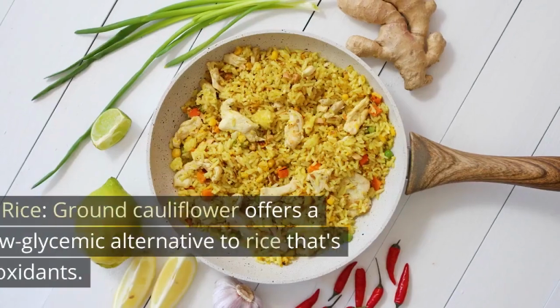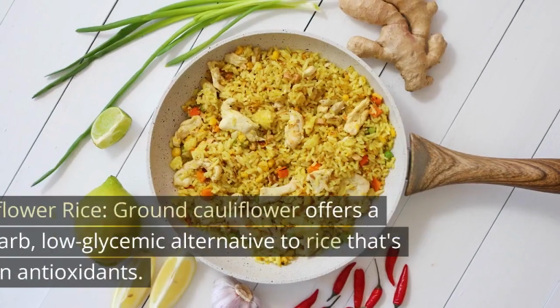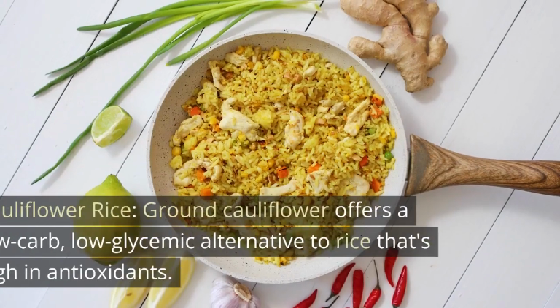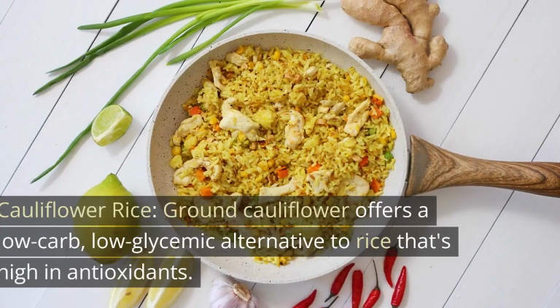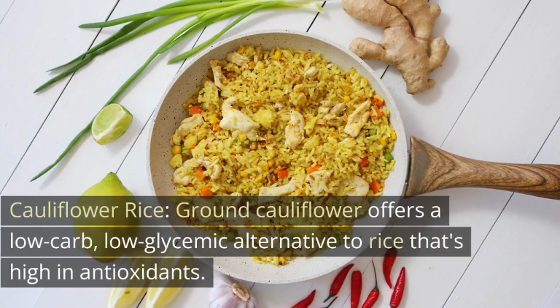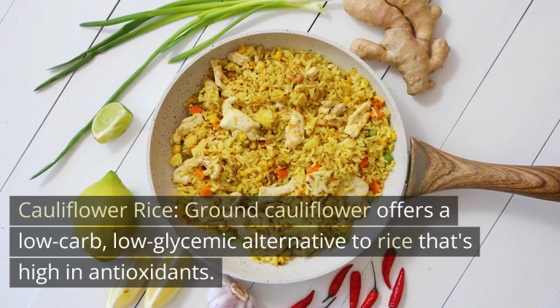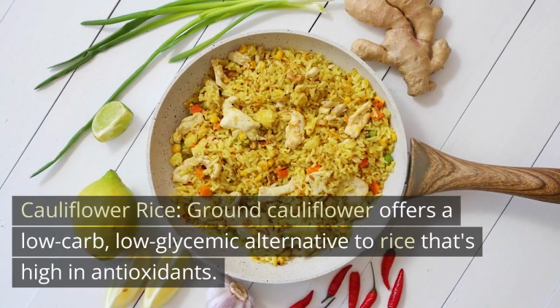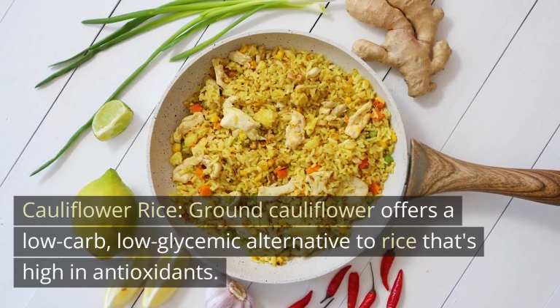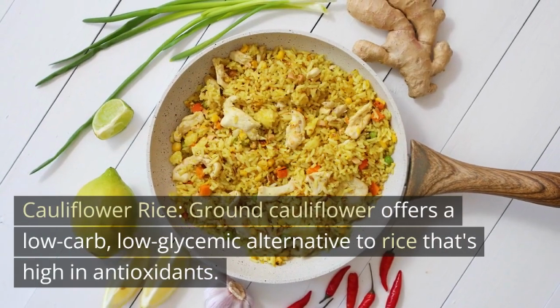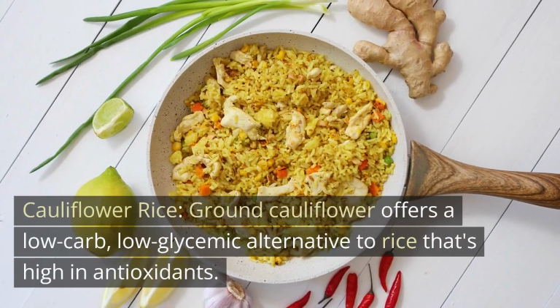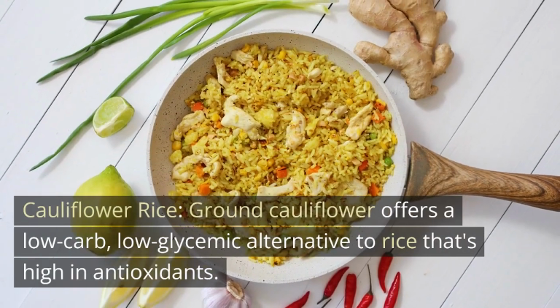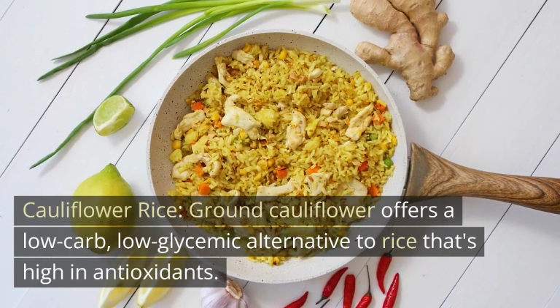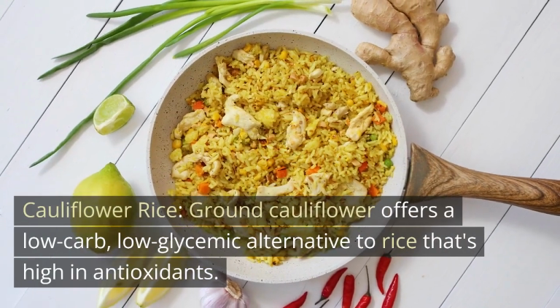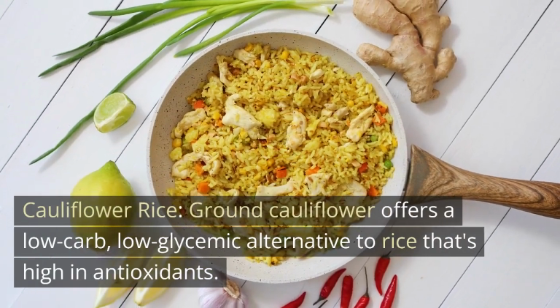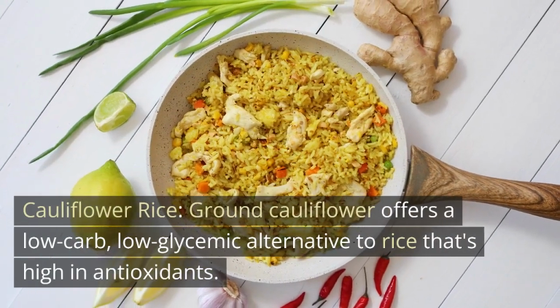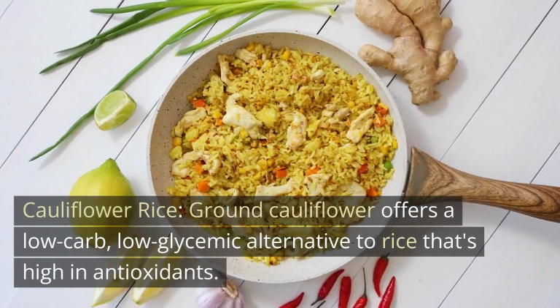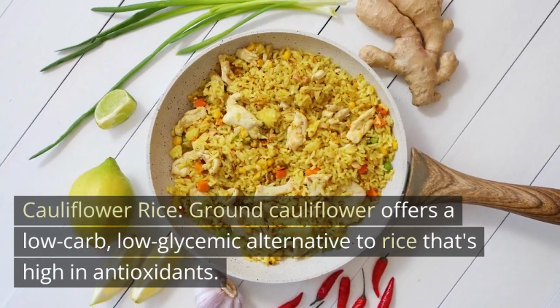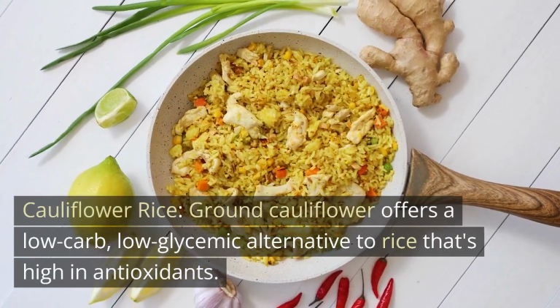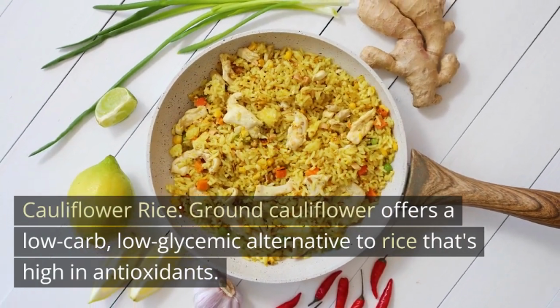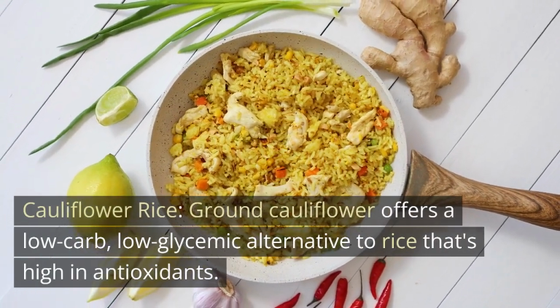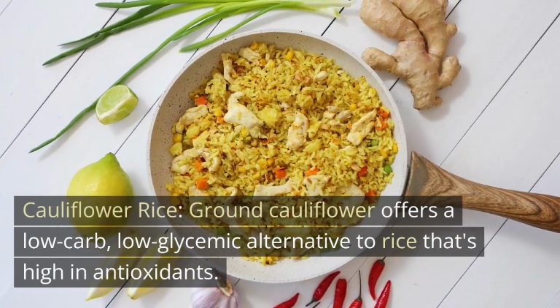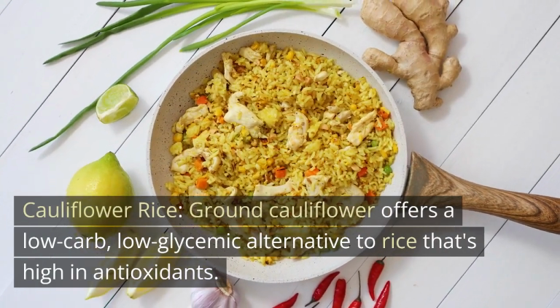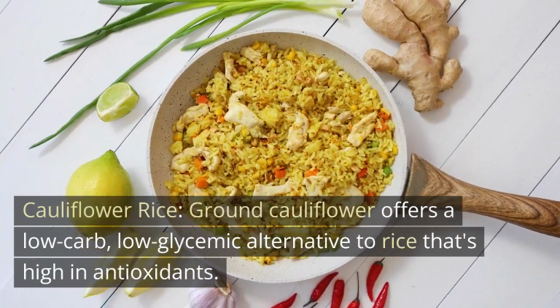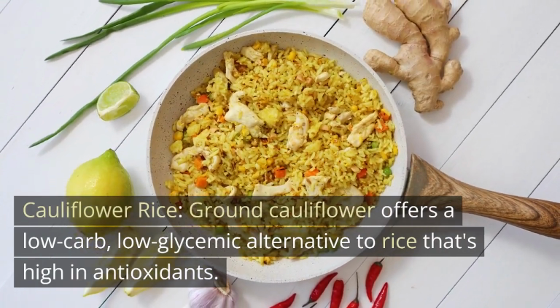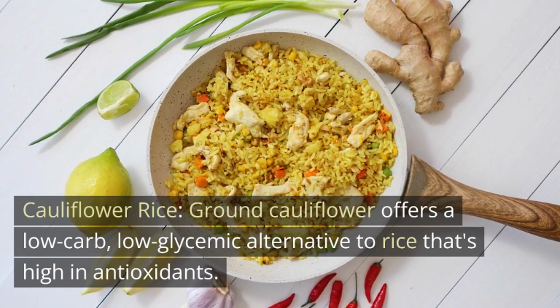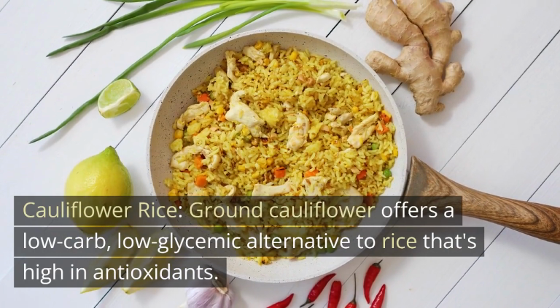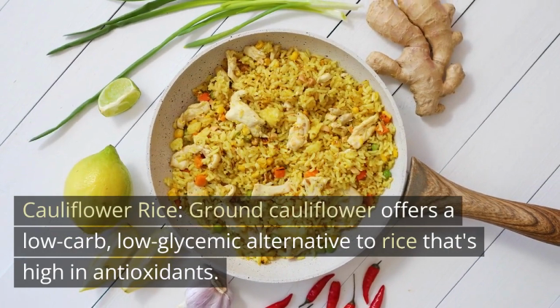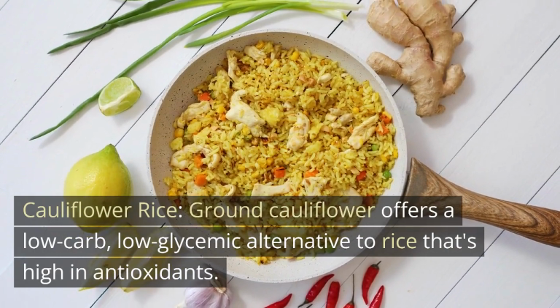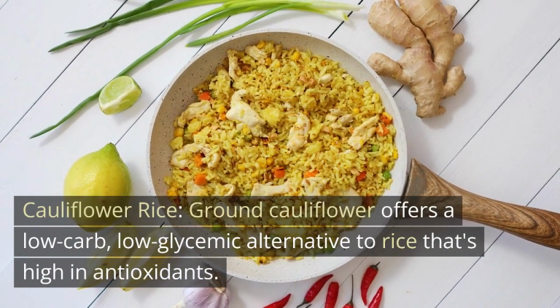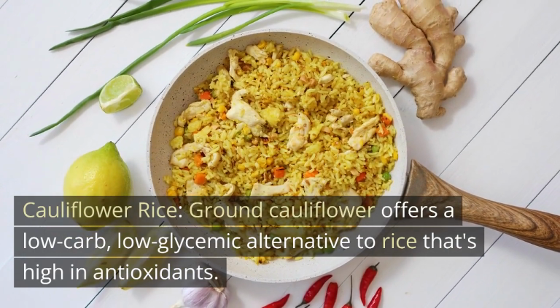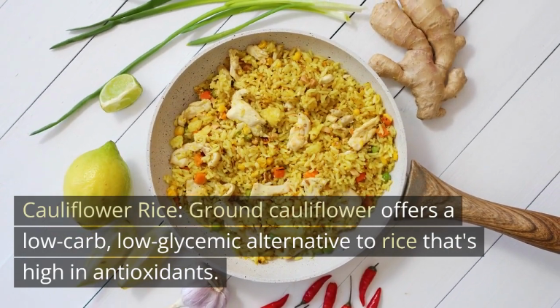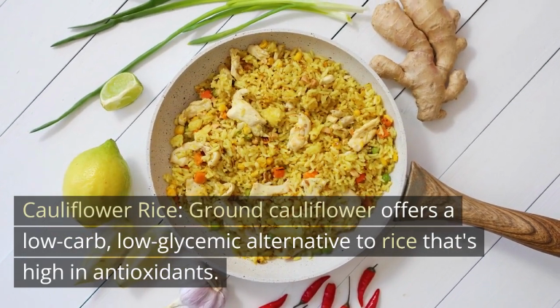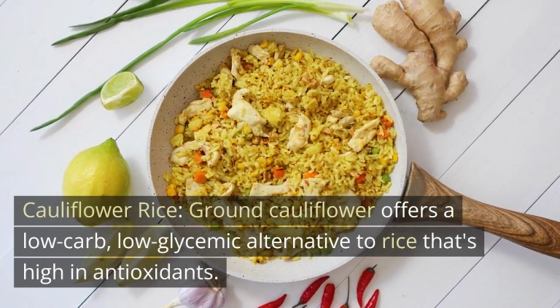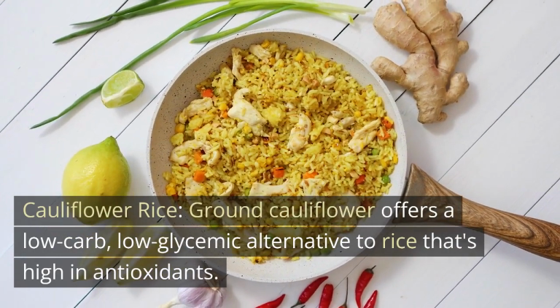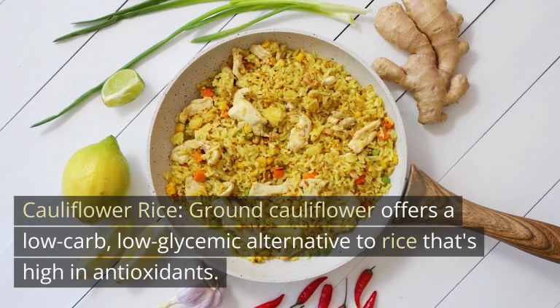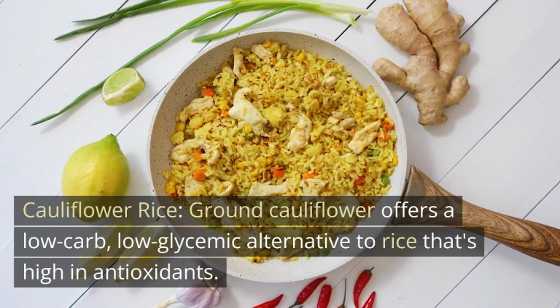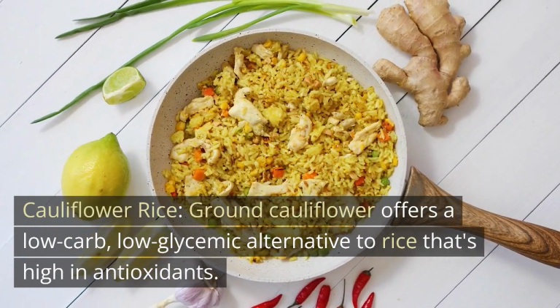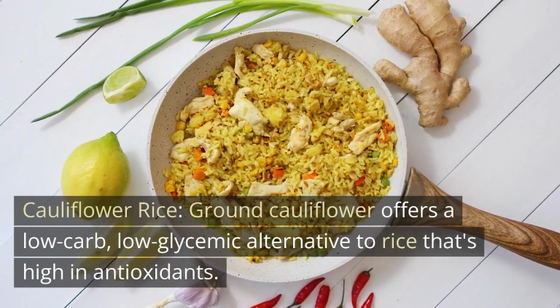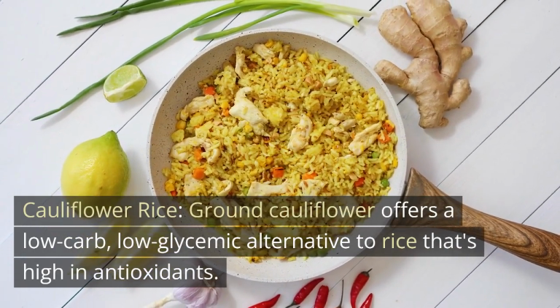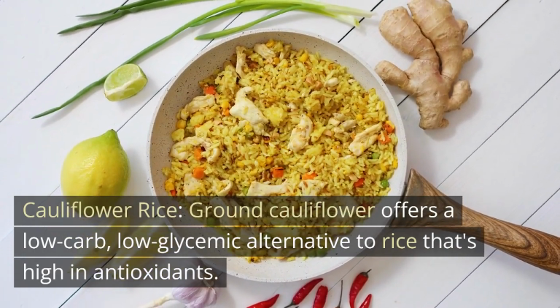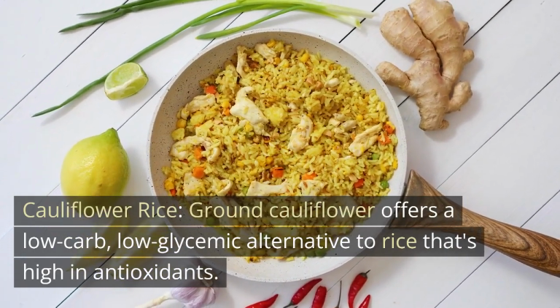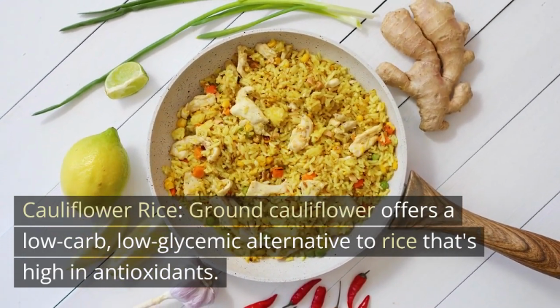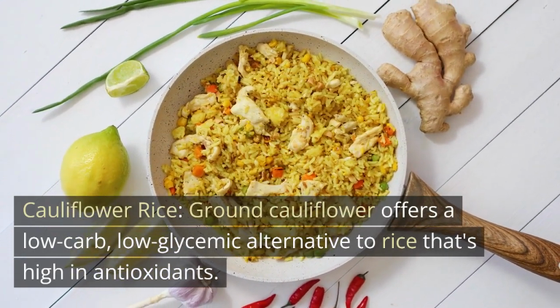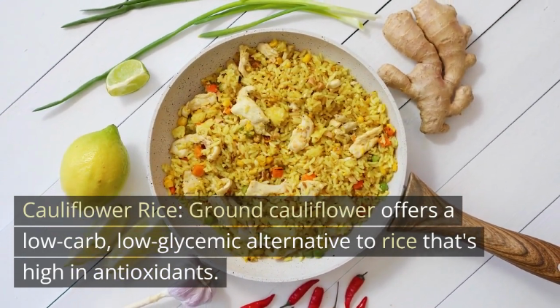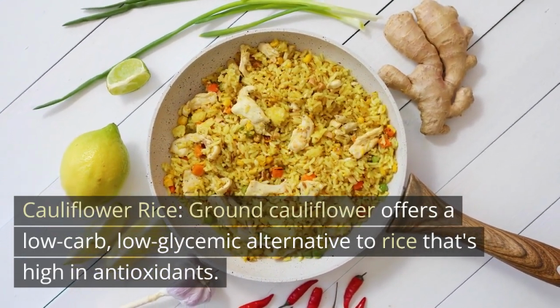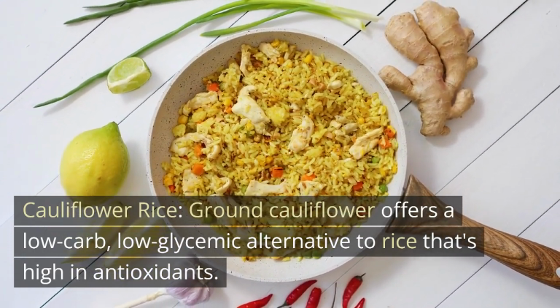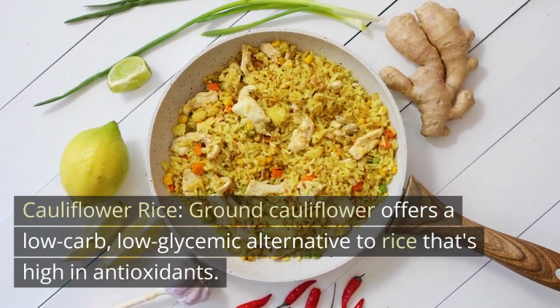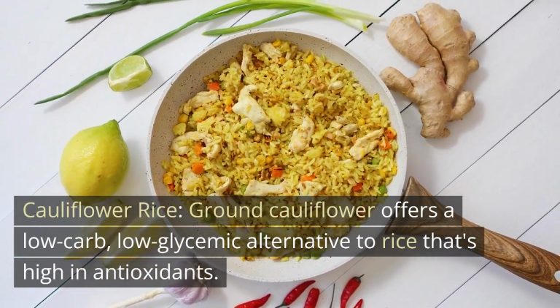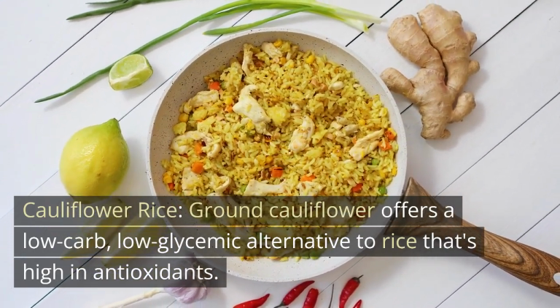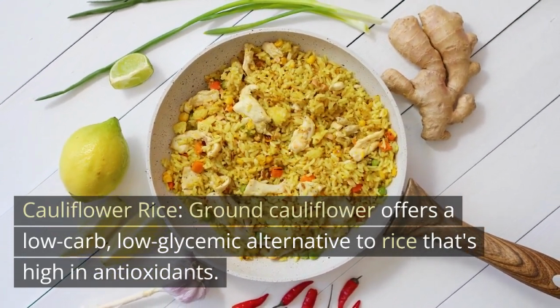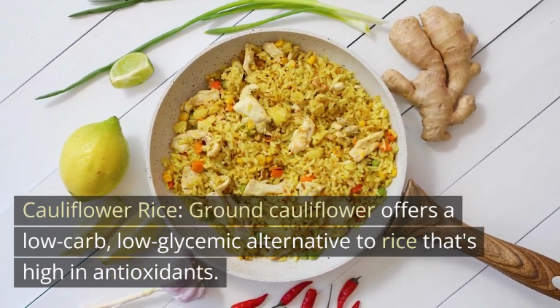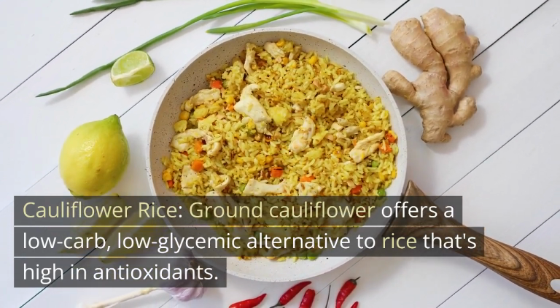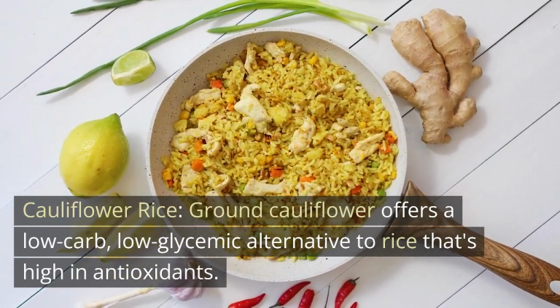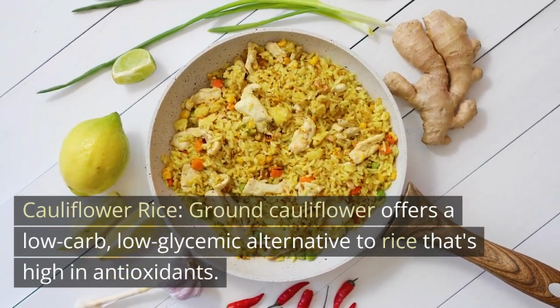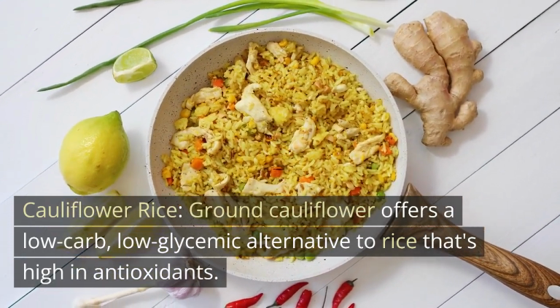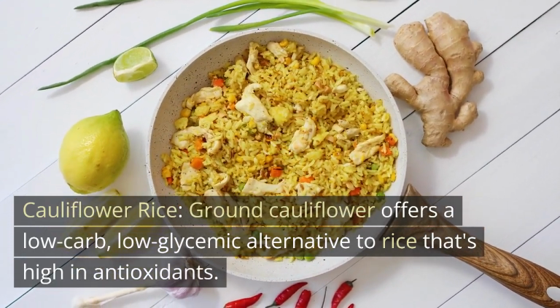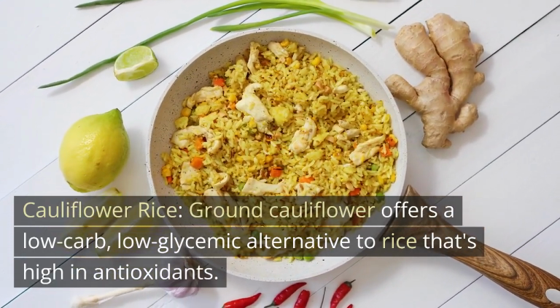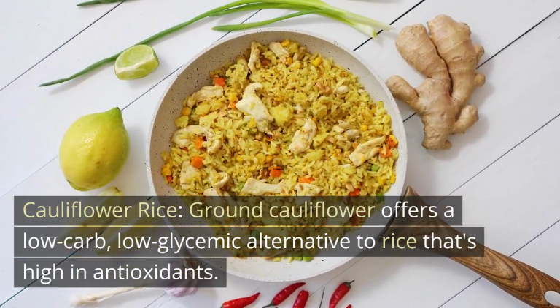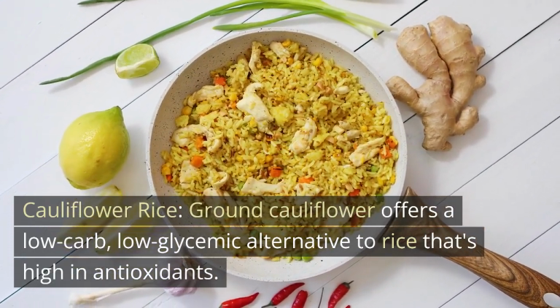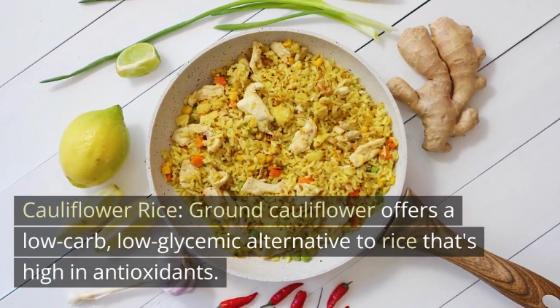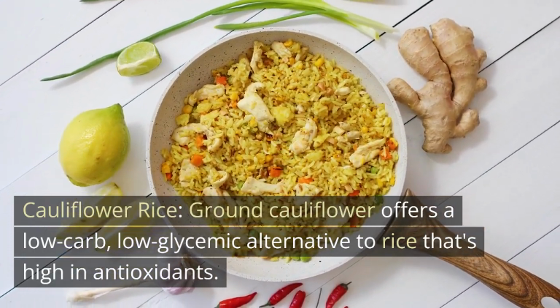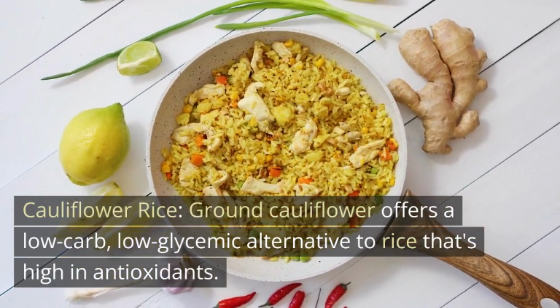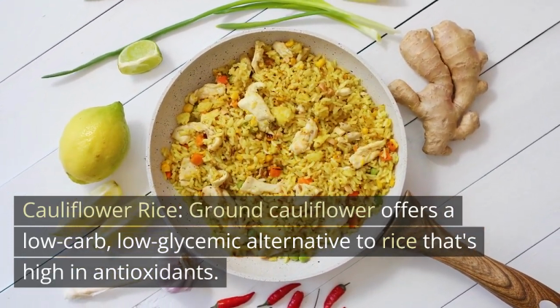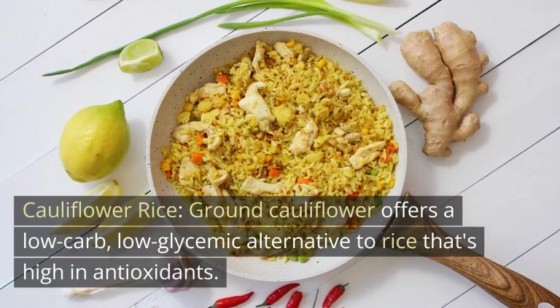Cauliflower rice. Ground cauliflower offers a low-carb, low-glycemic alternative to rice that's high in antioxidants.